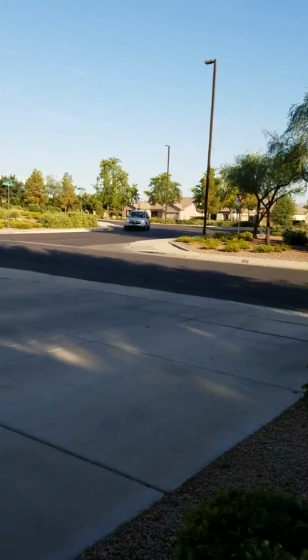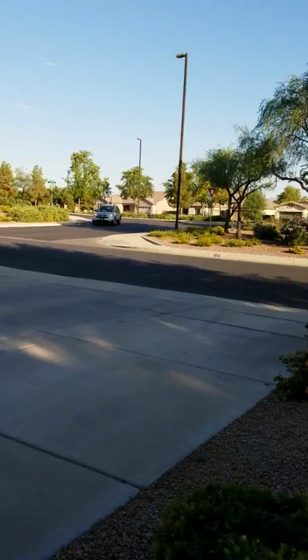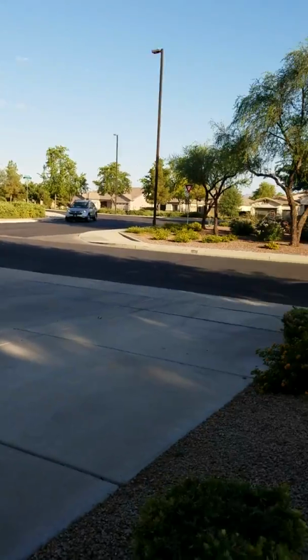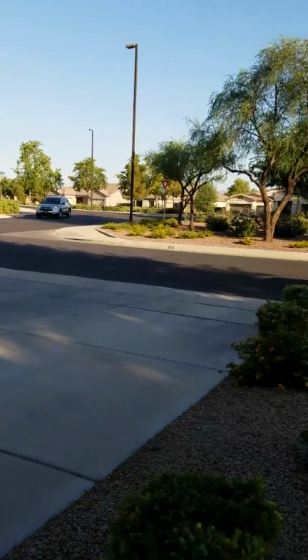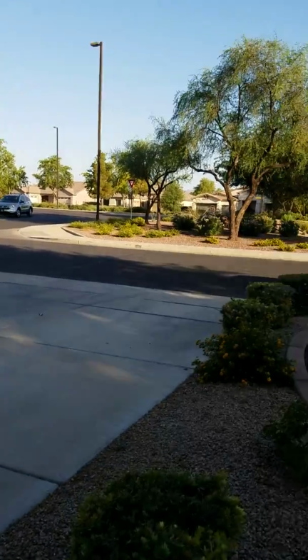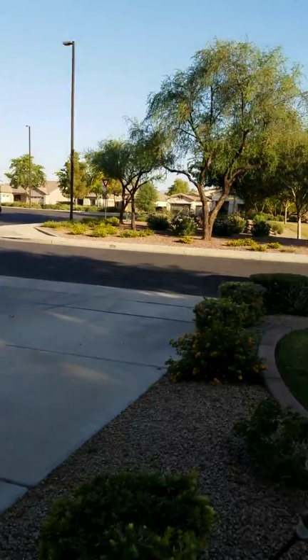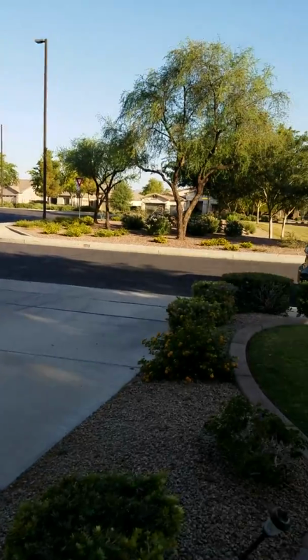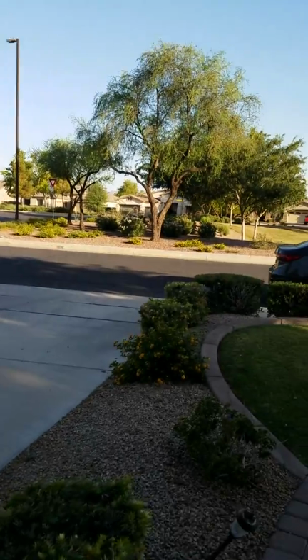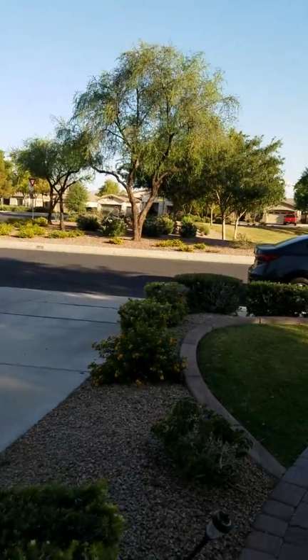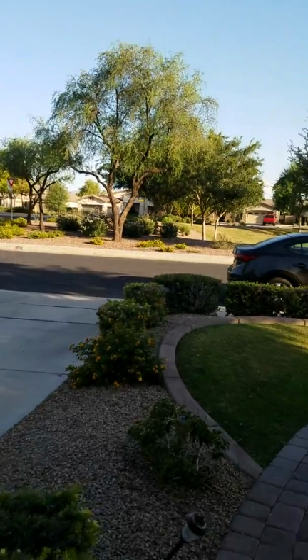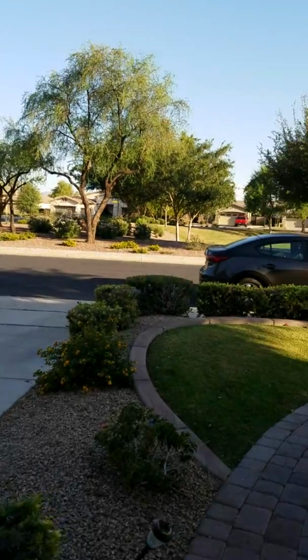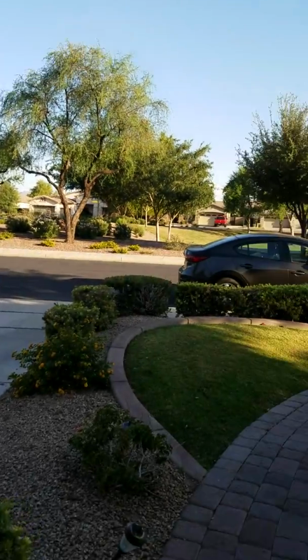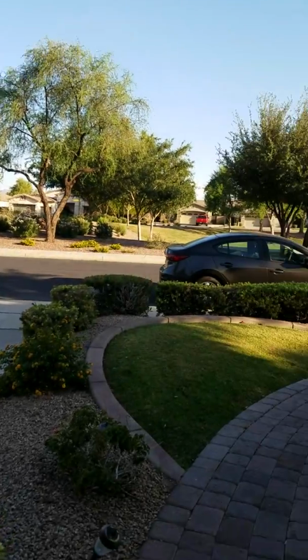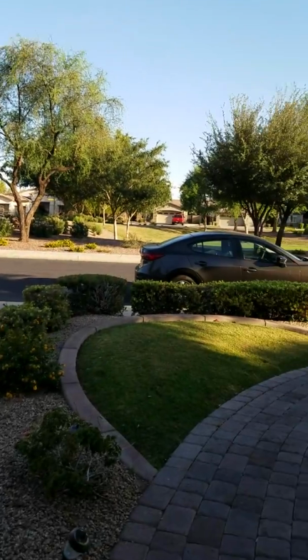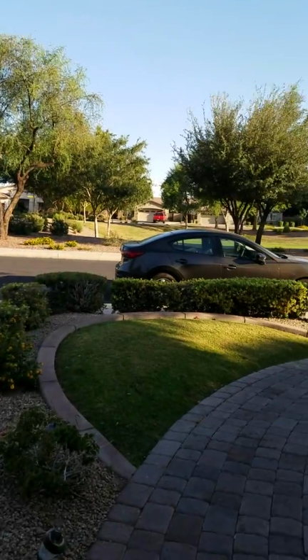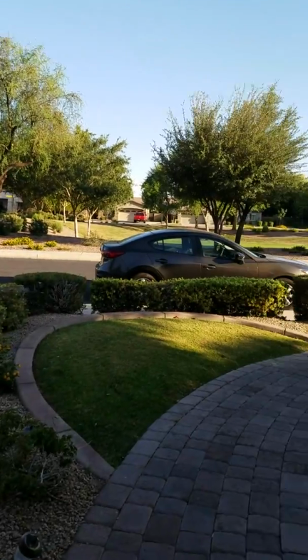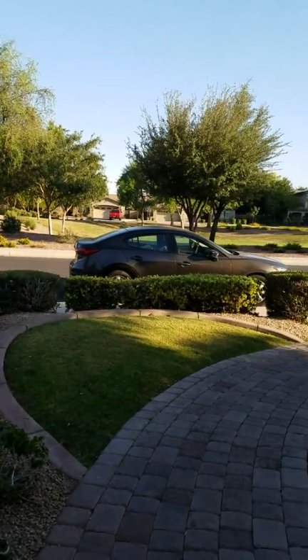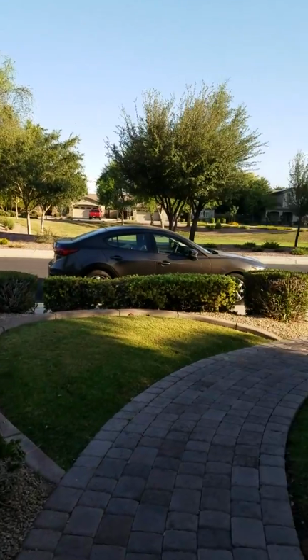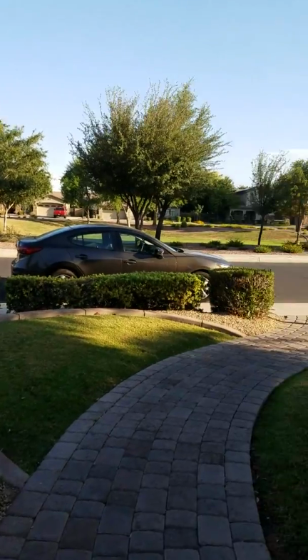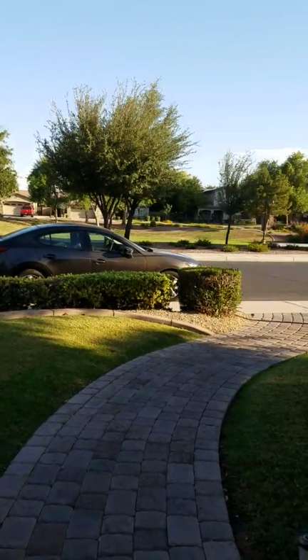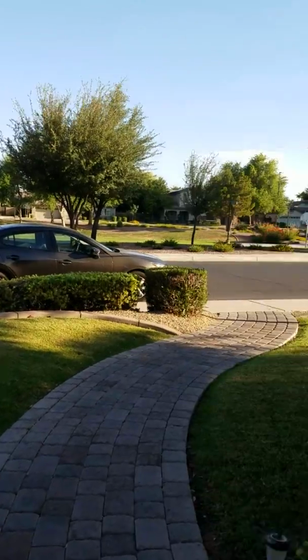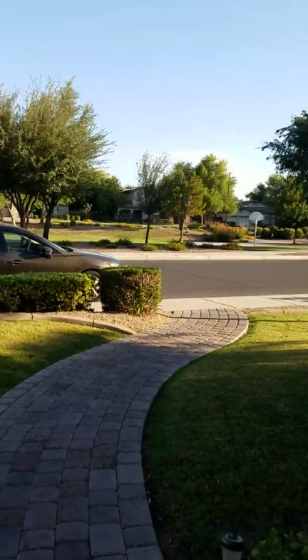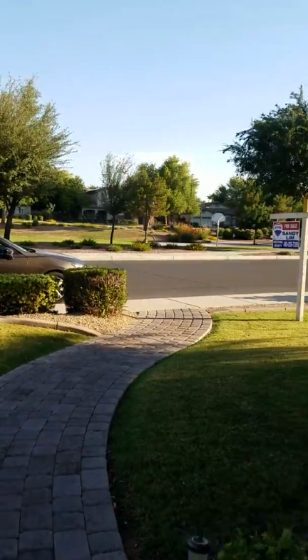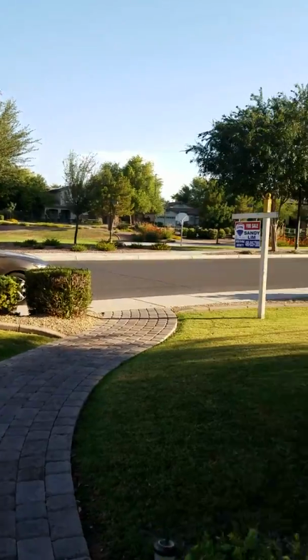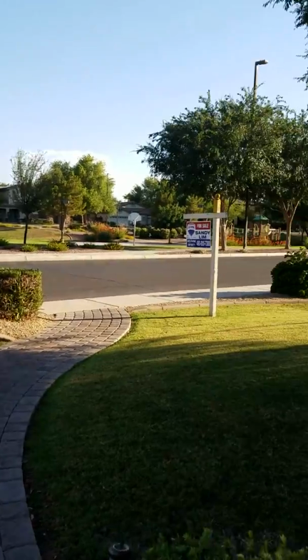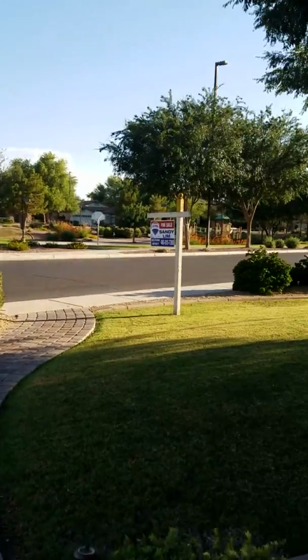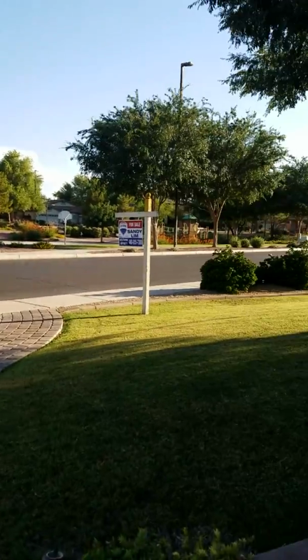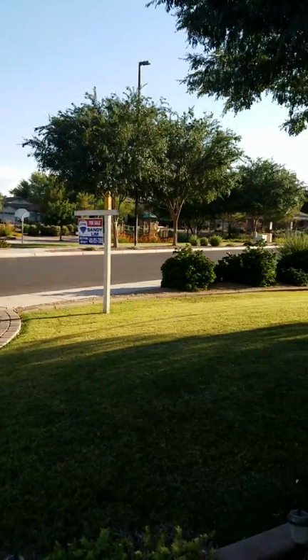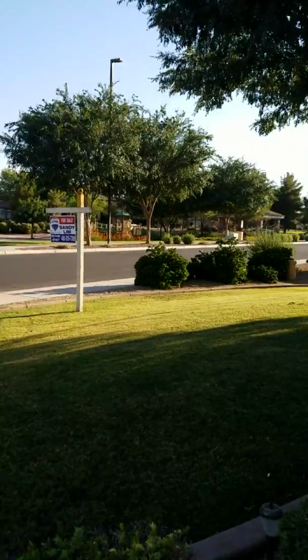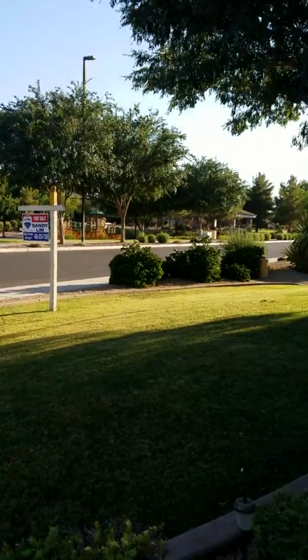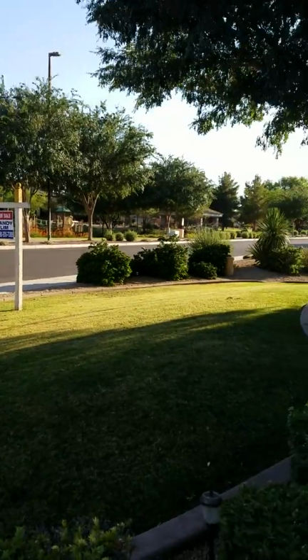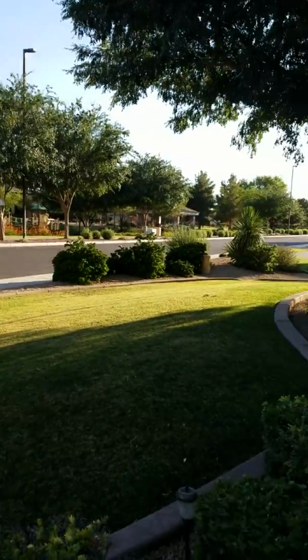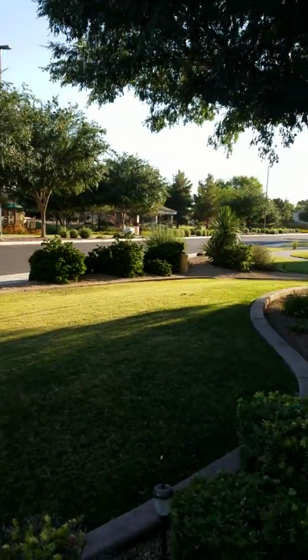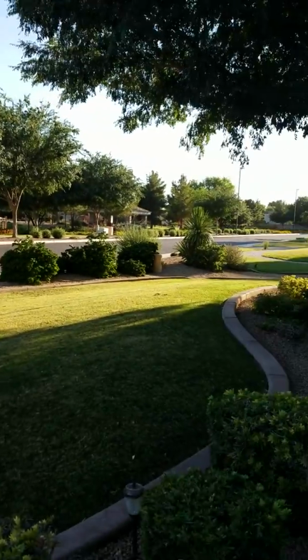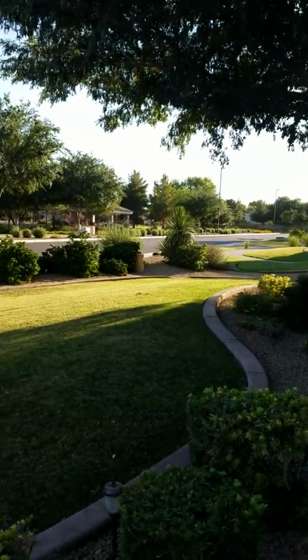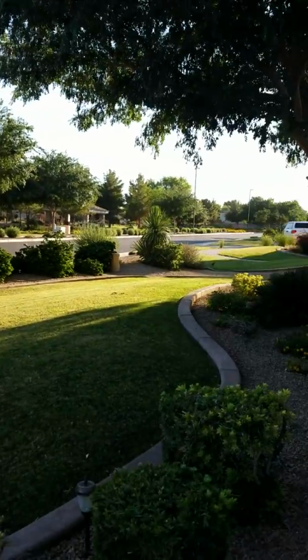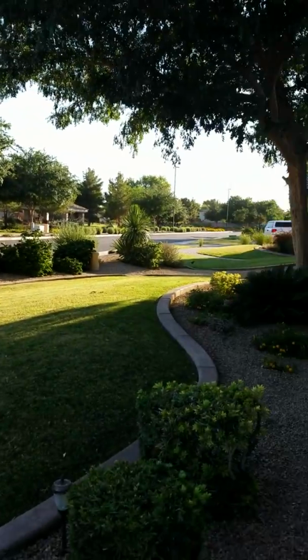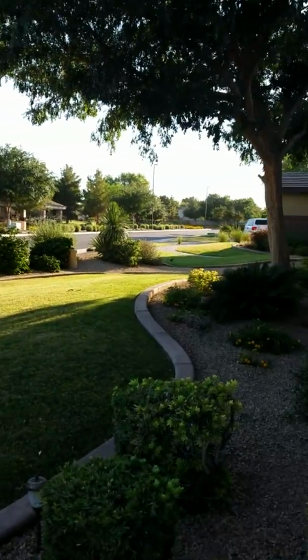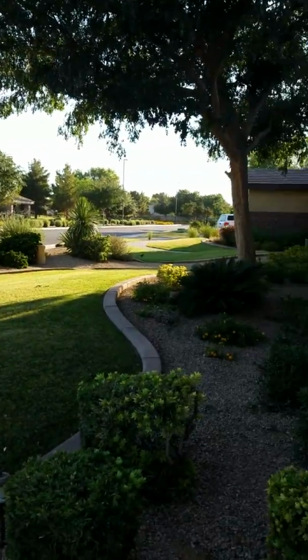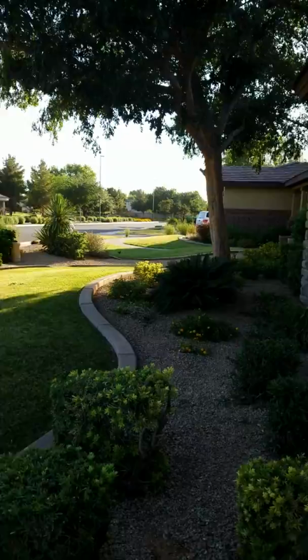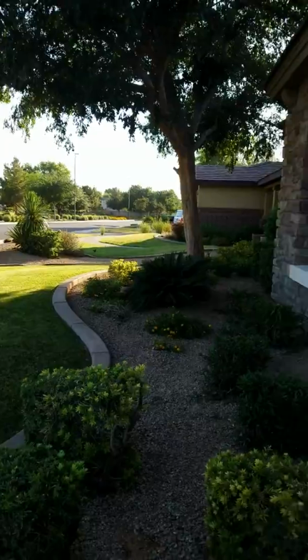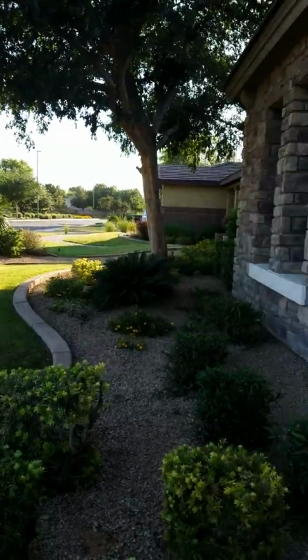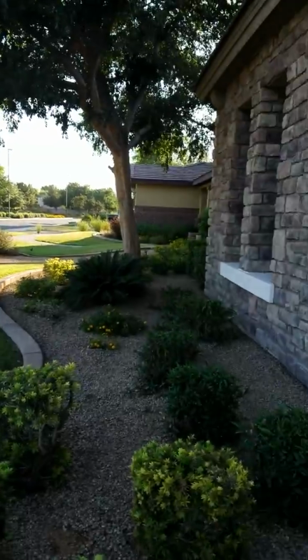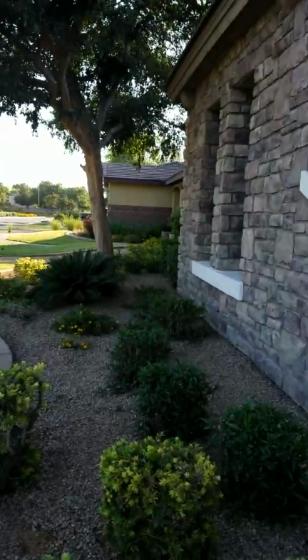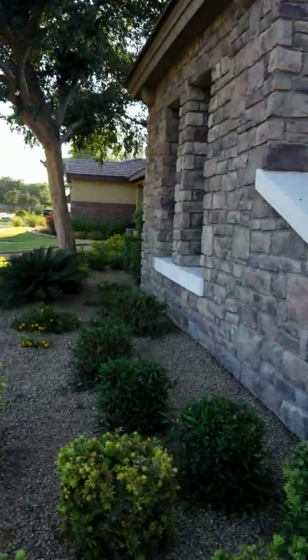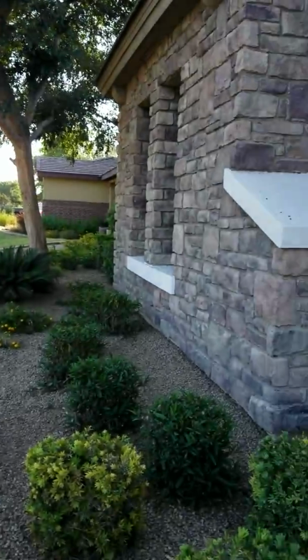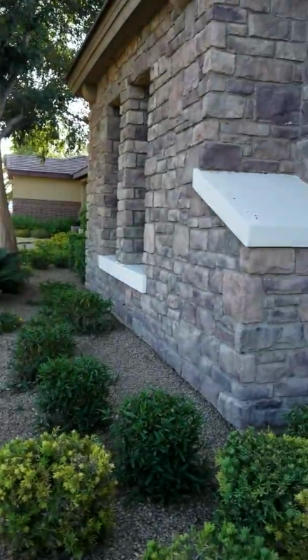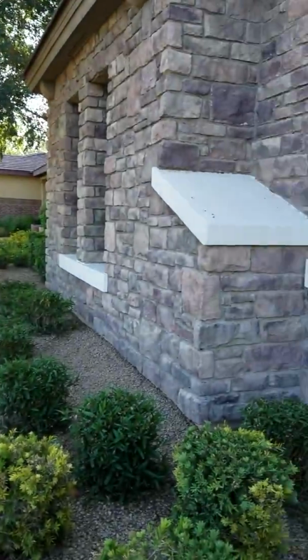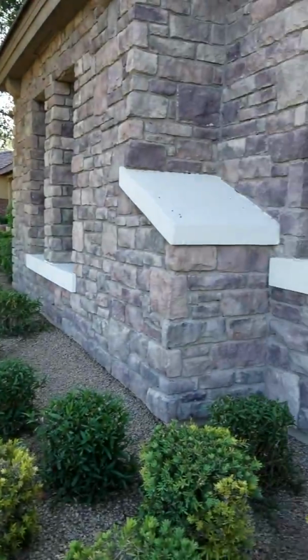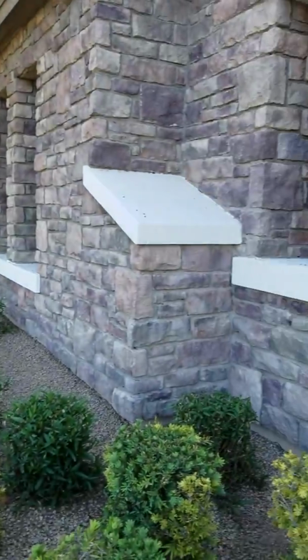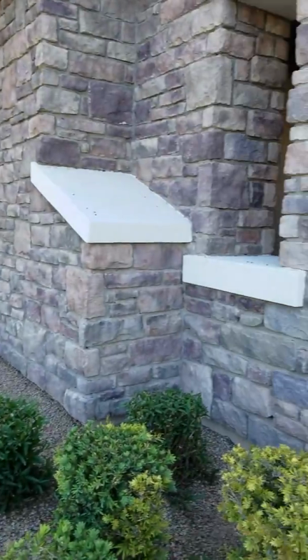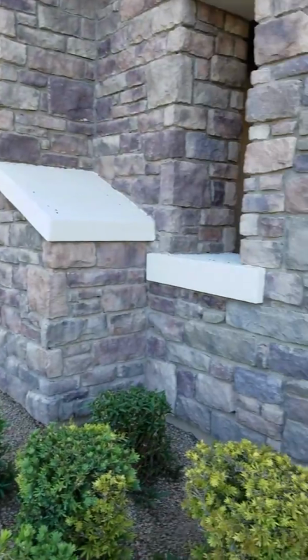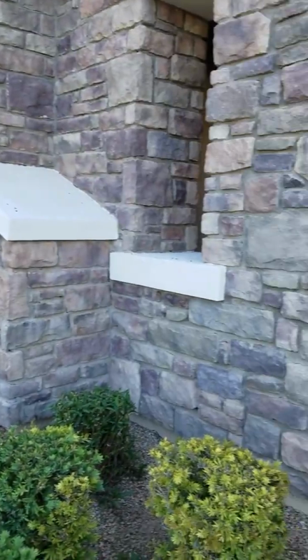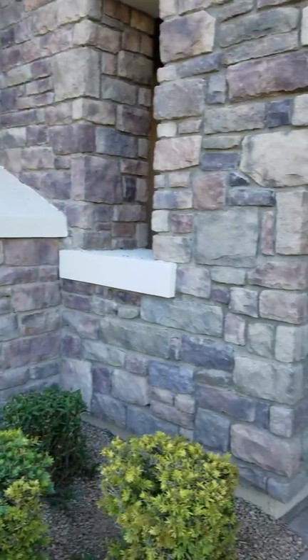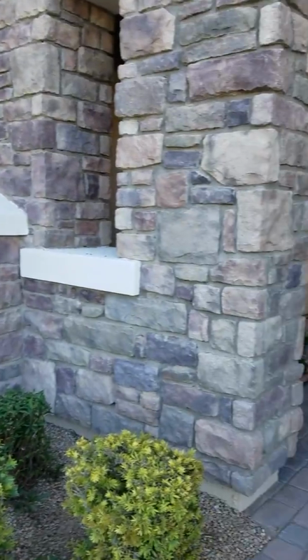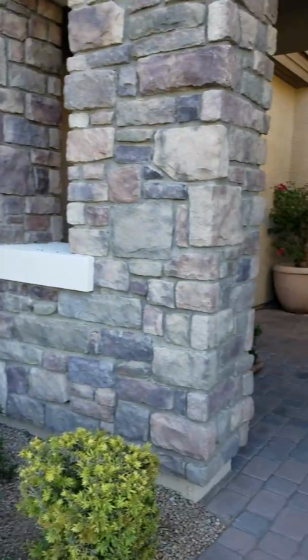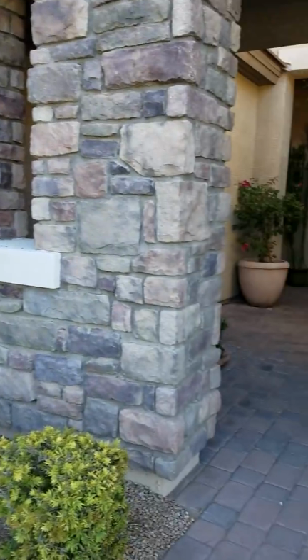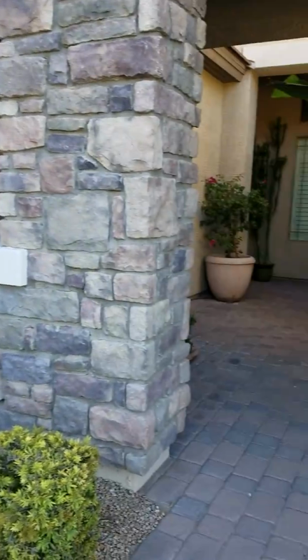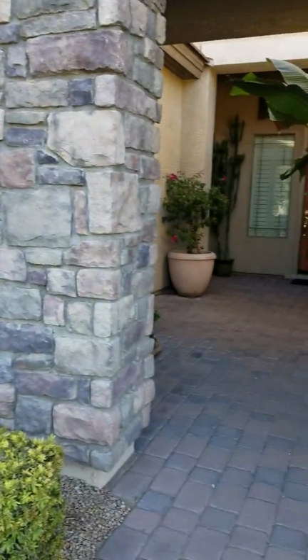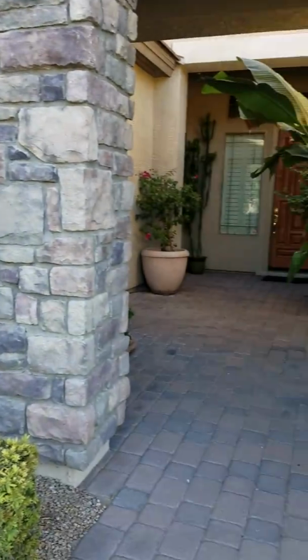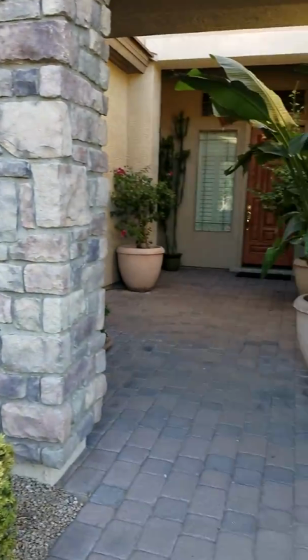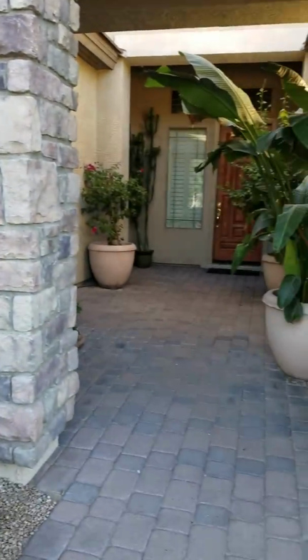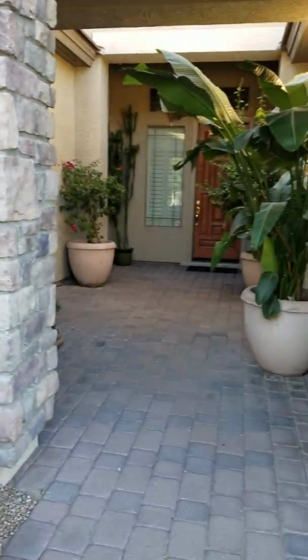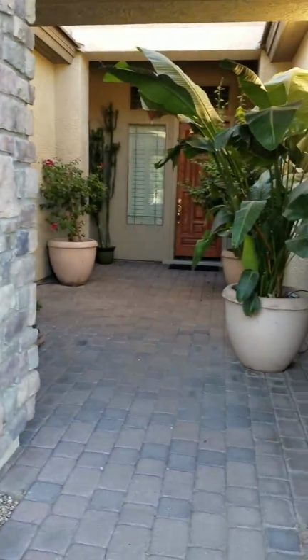Great spot, north of the 202 on Gilbert.